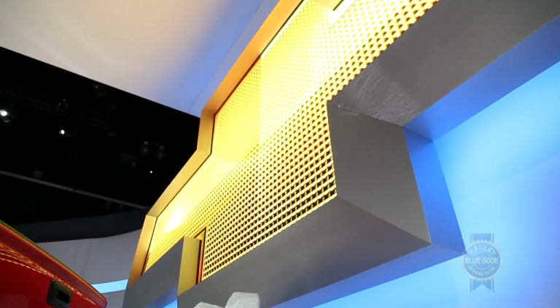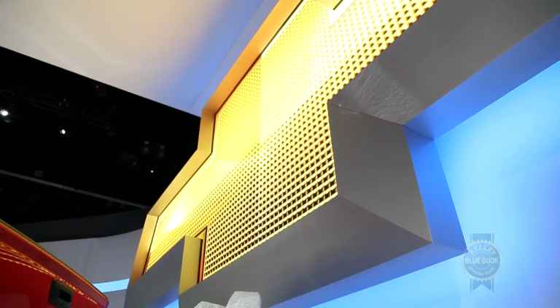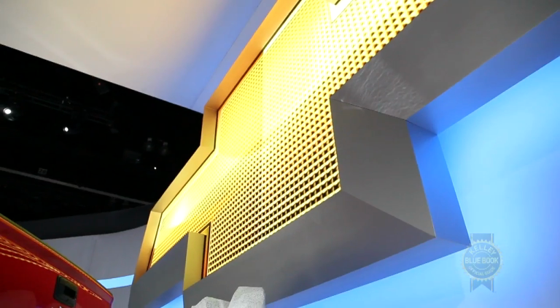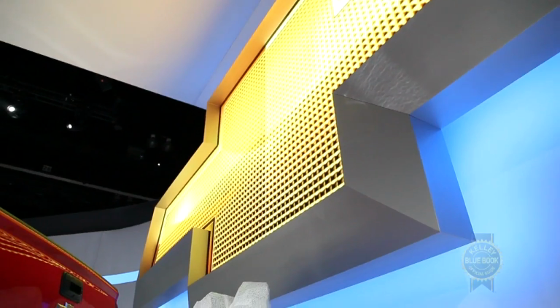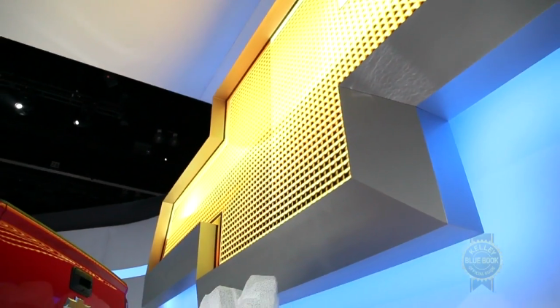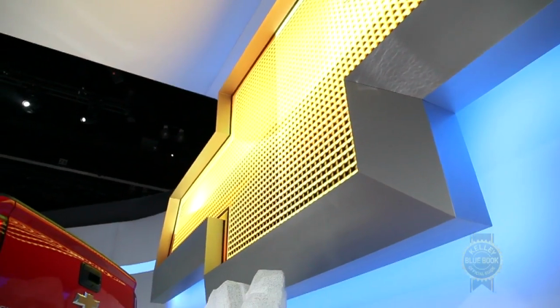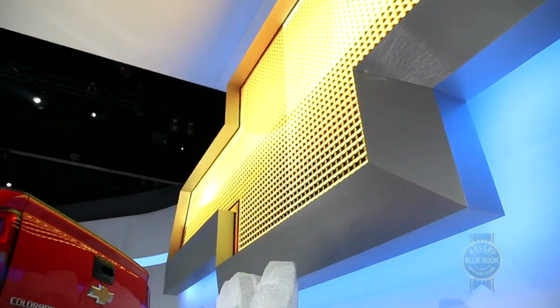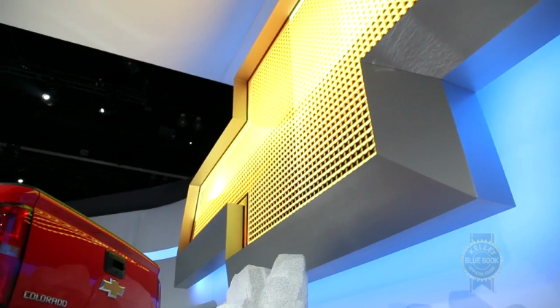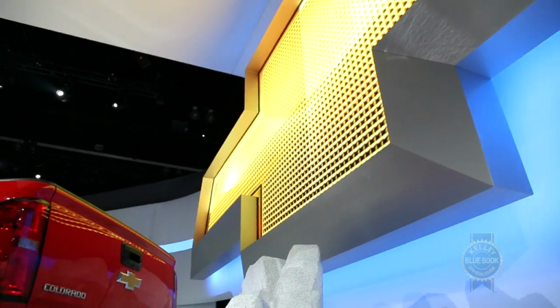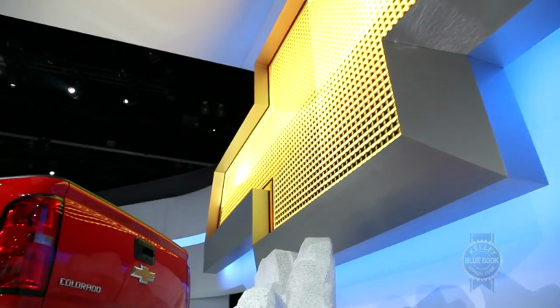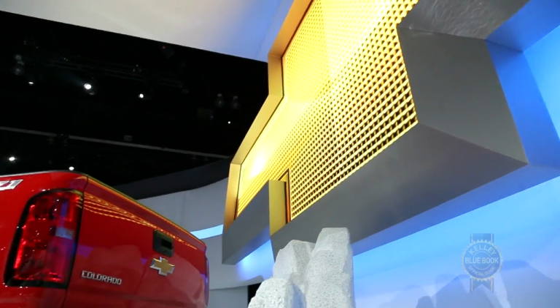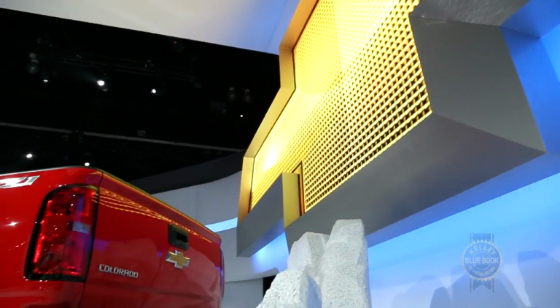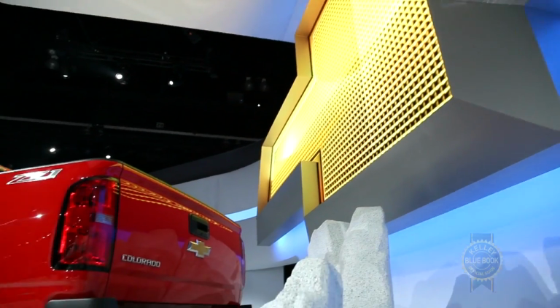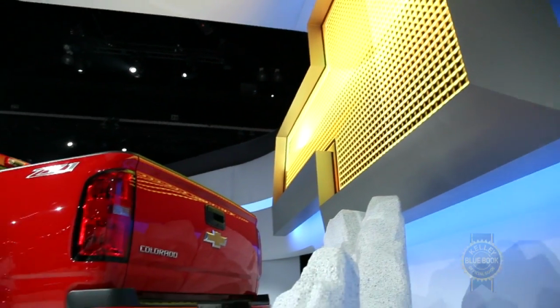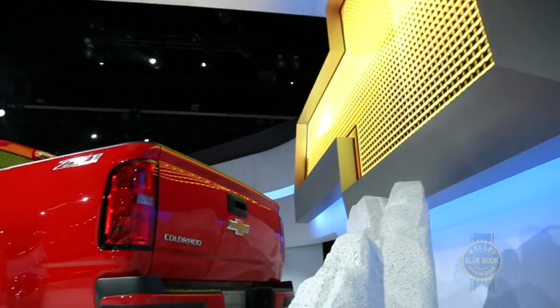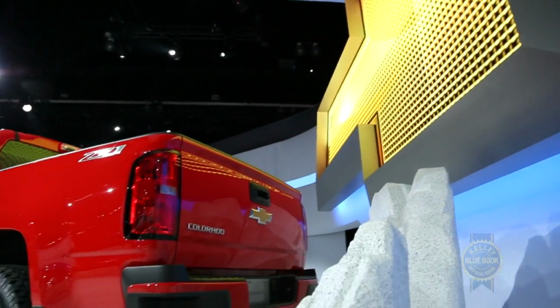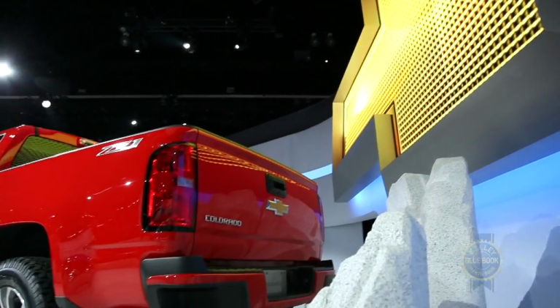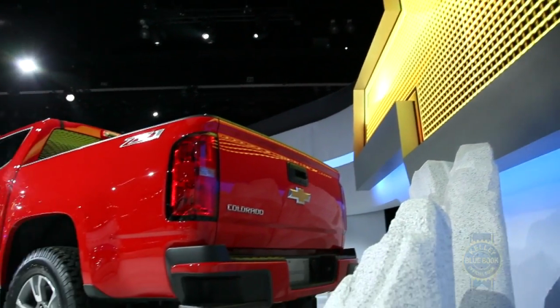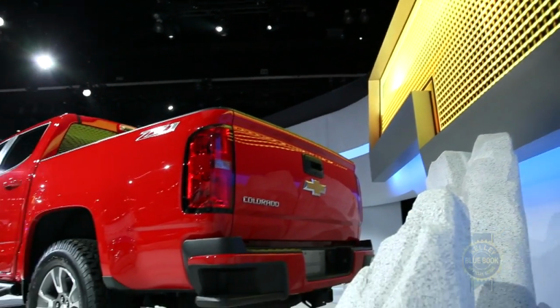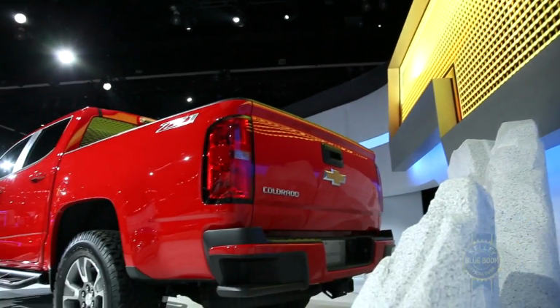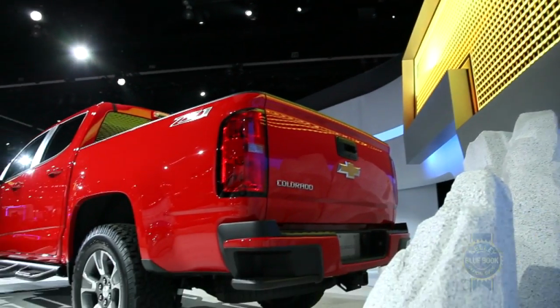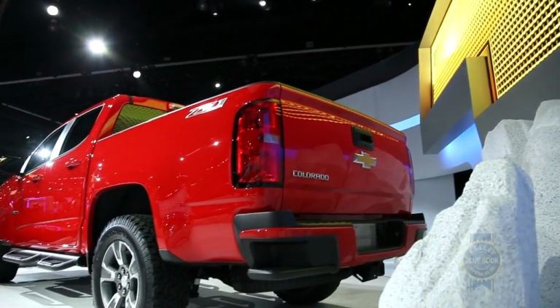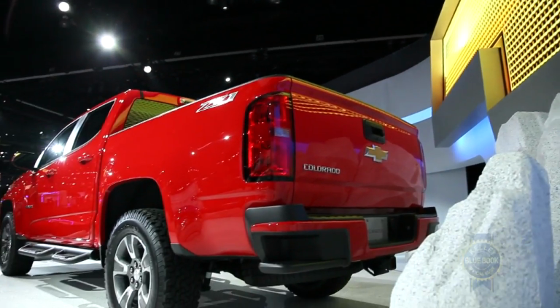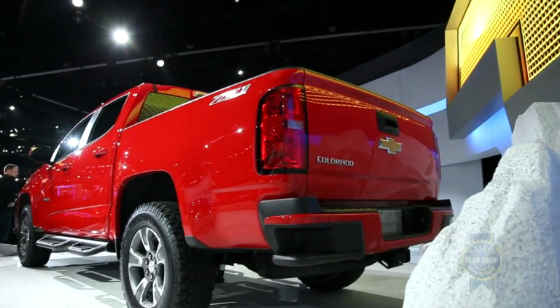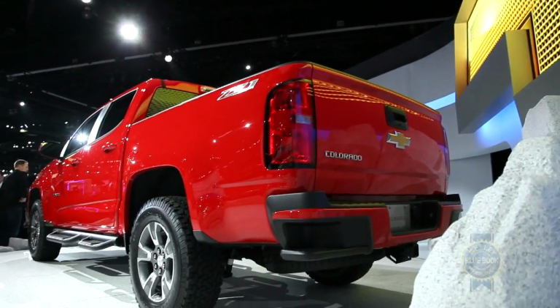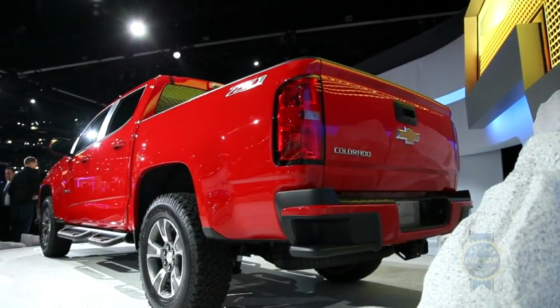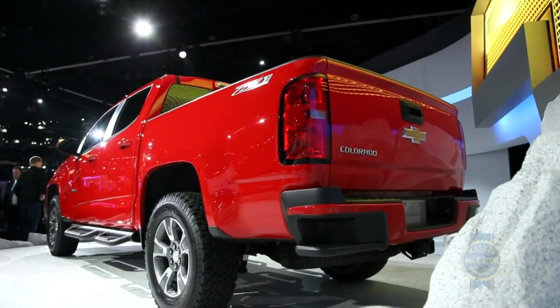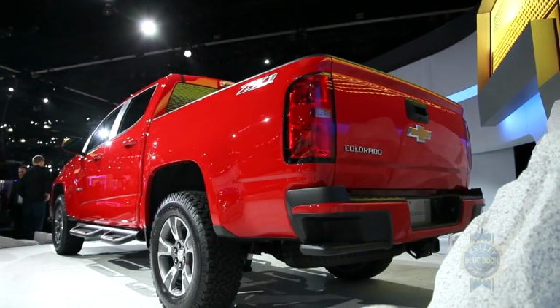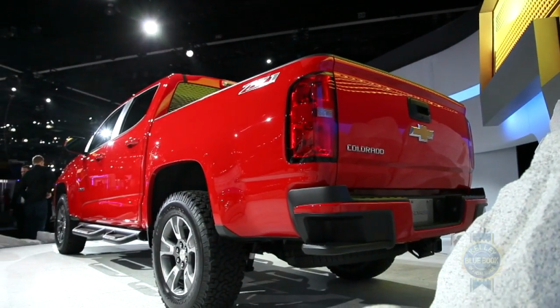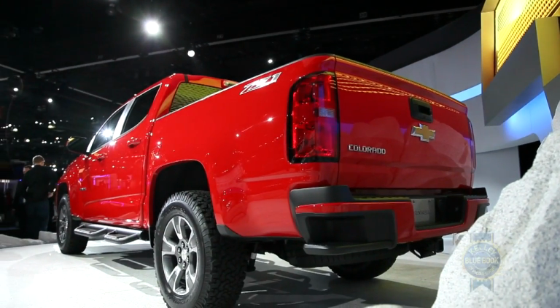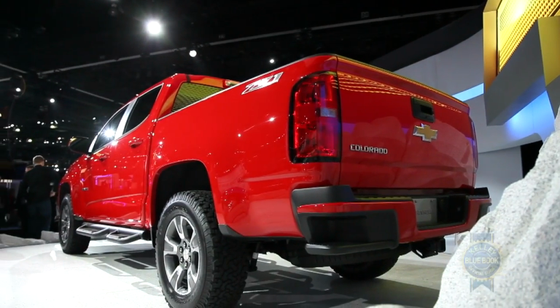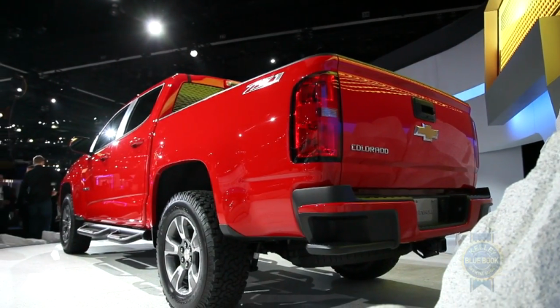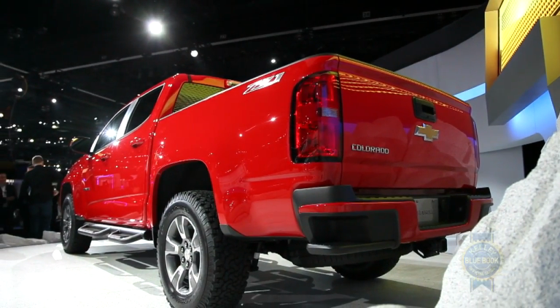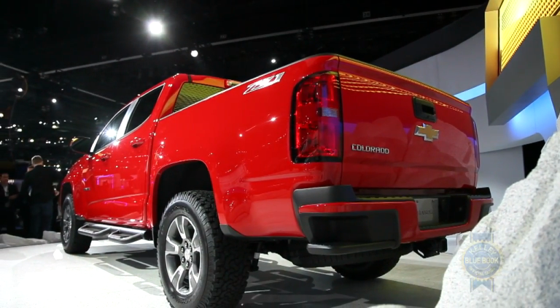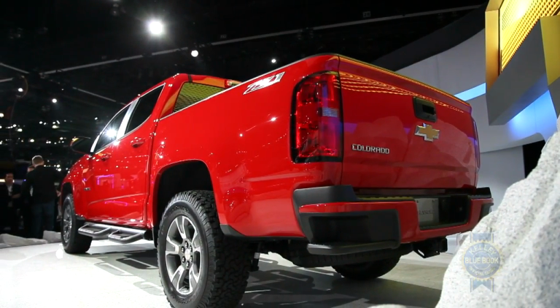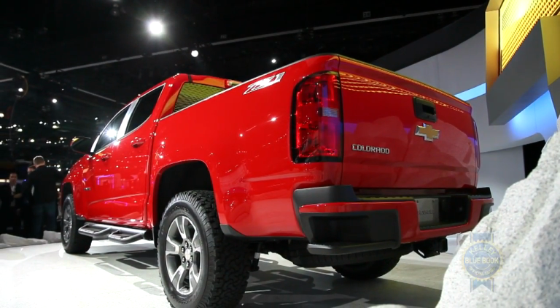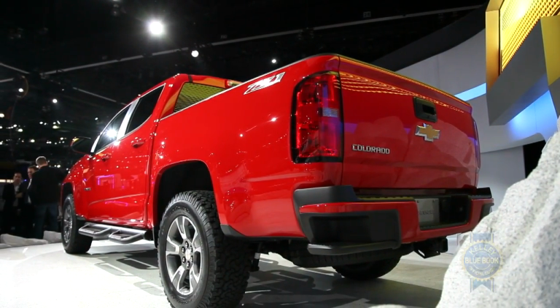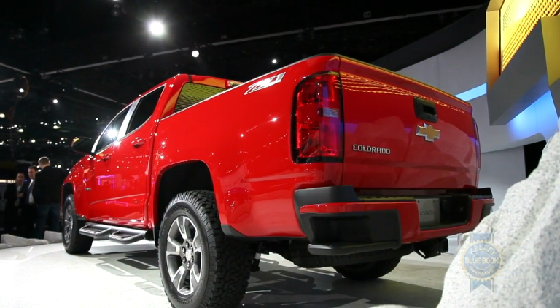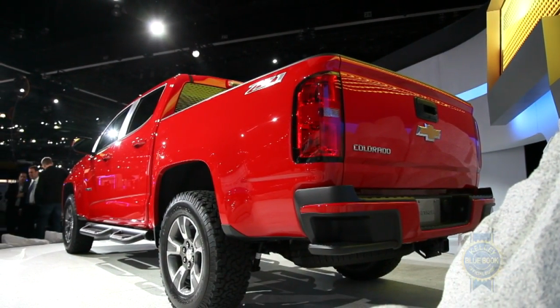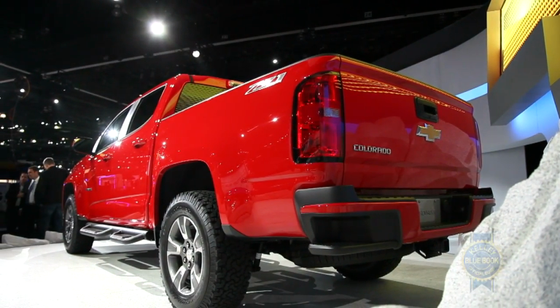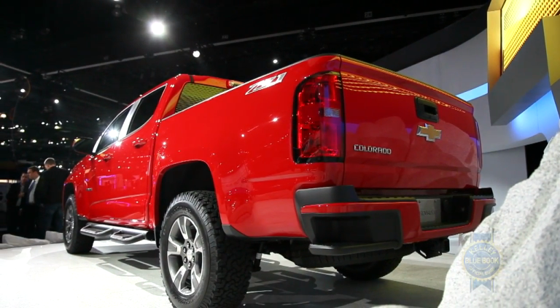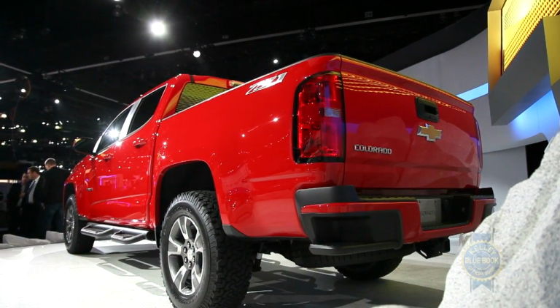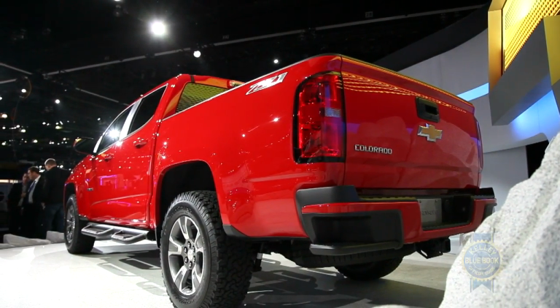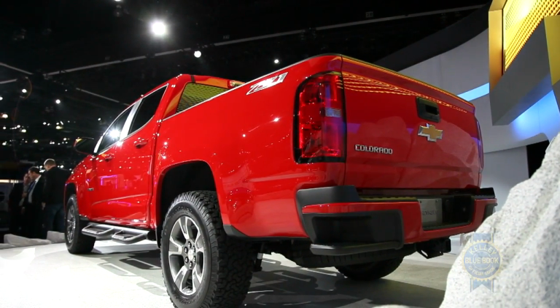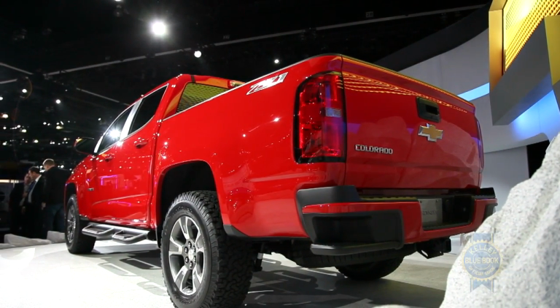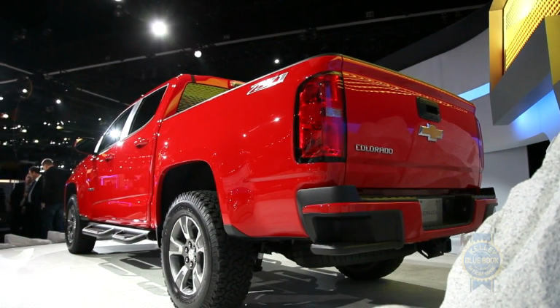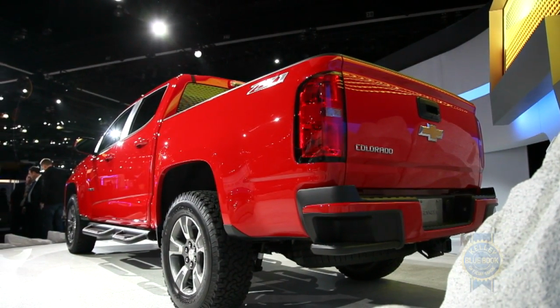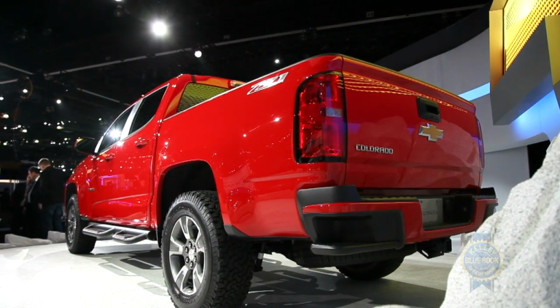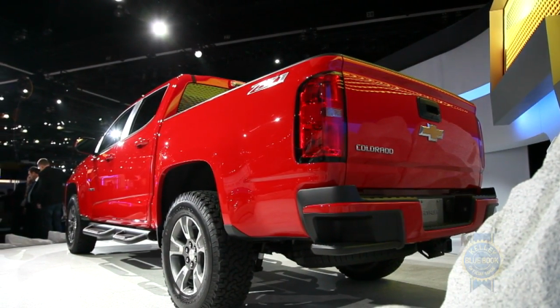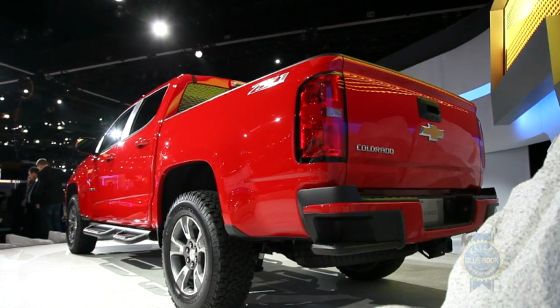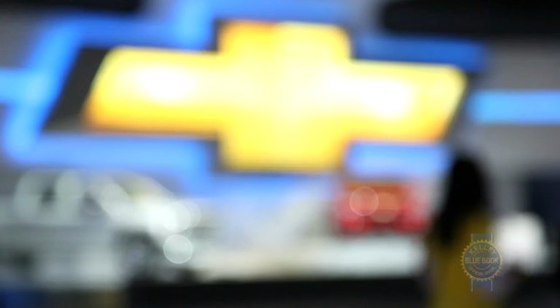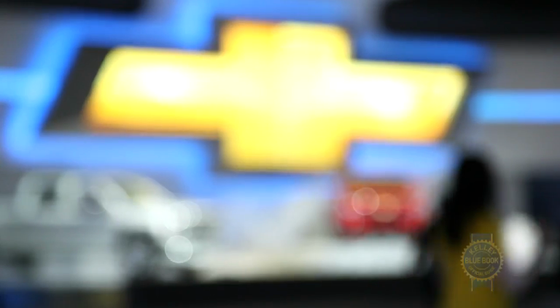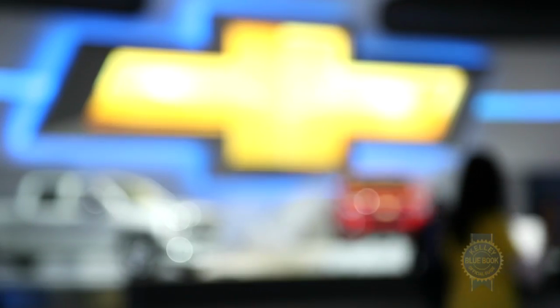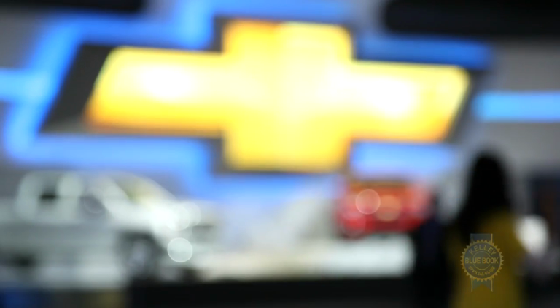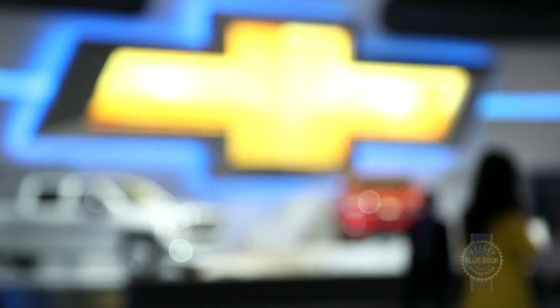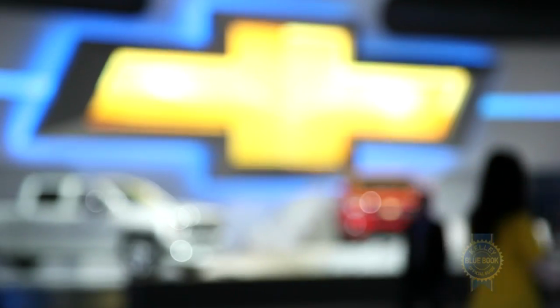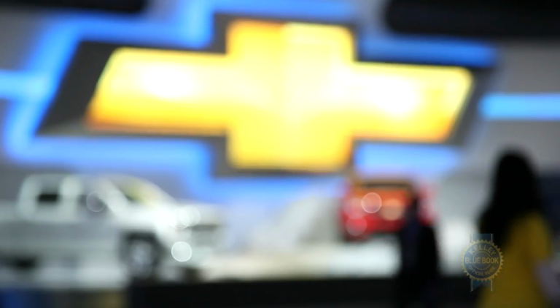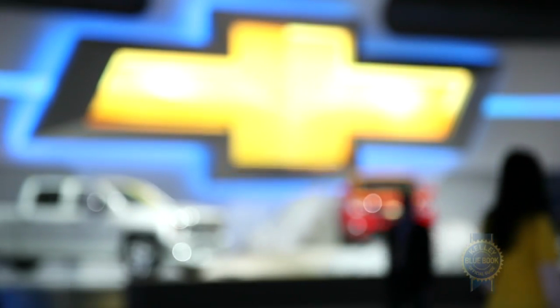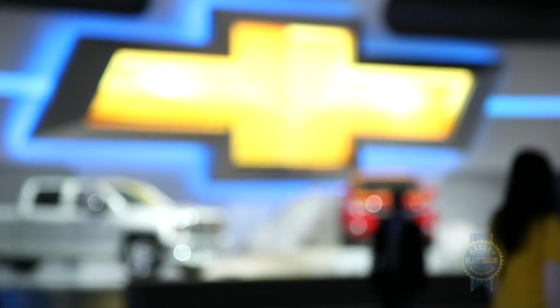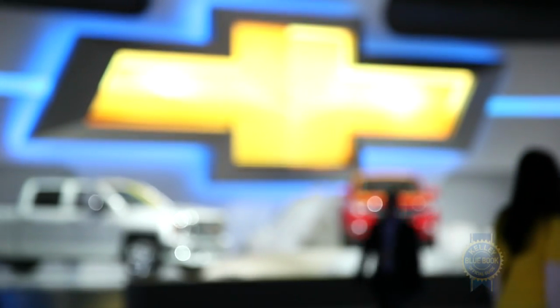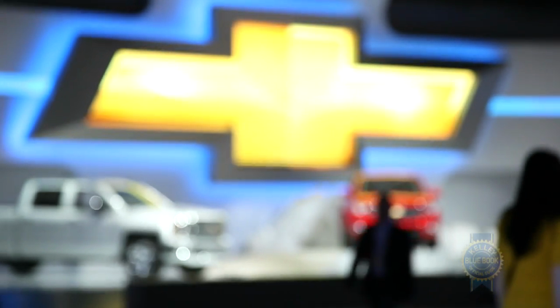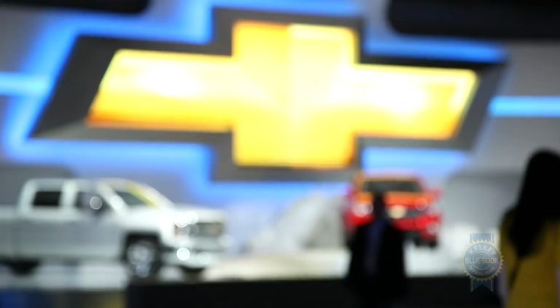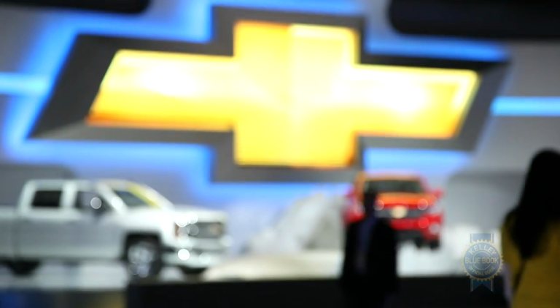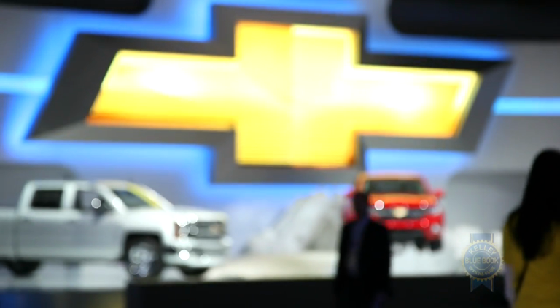By comparison, the Colorado is 5 inches narrower, 3 inches lower, and roughly 900 pounds lighter than the full-sized Silverado.